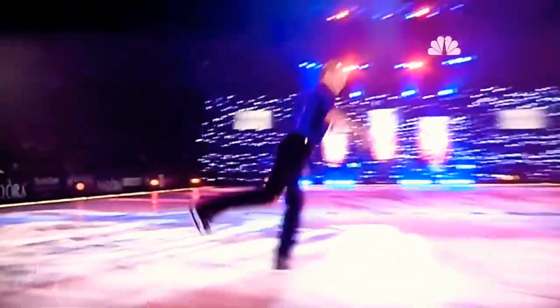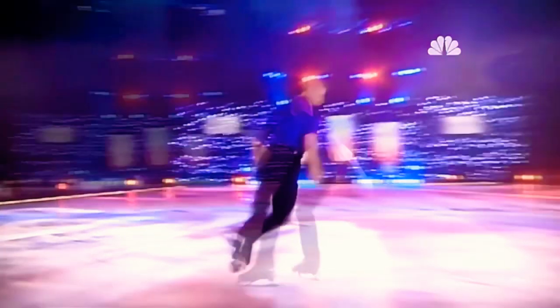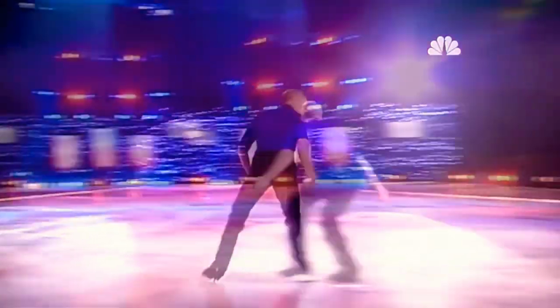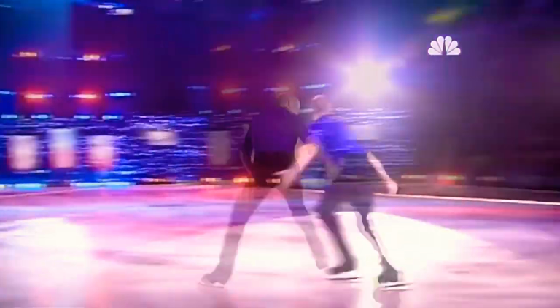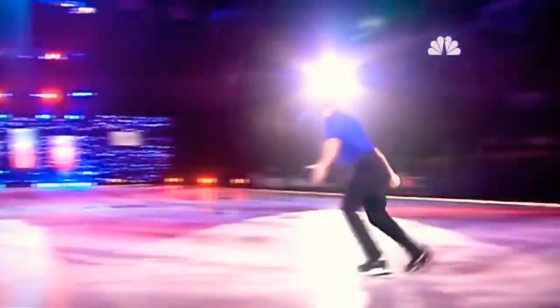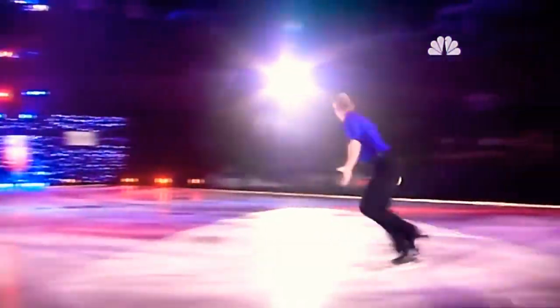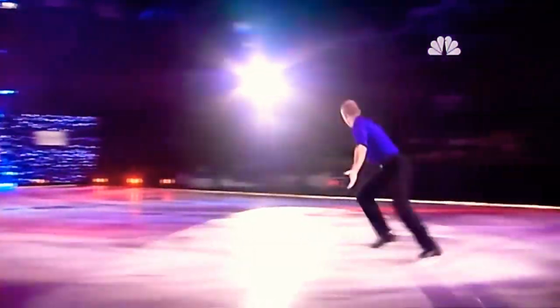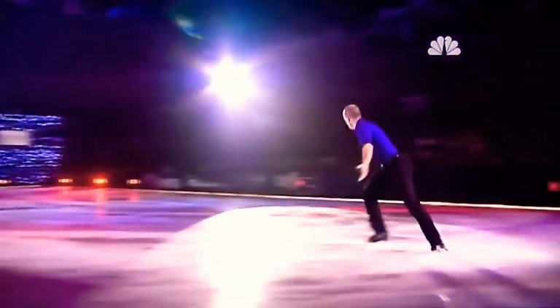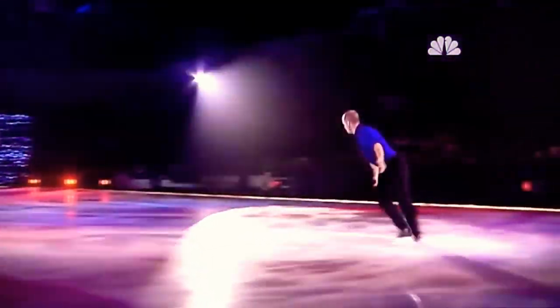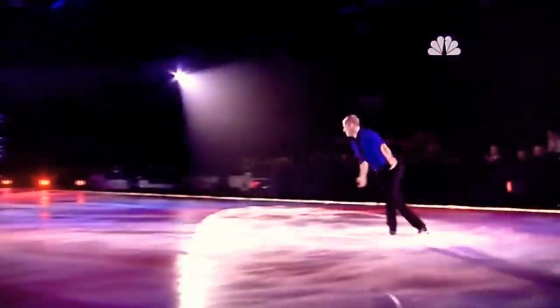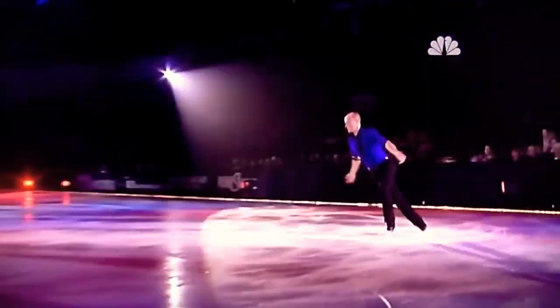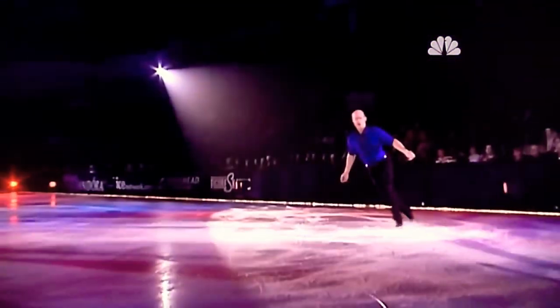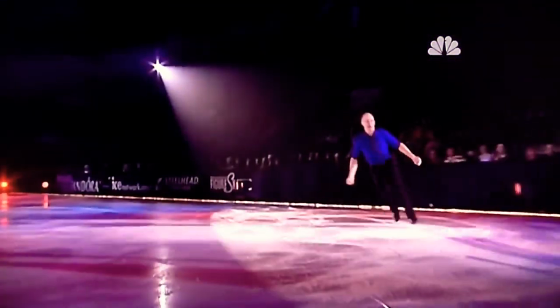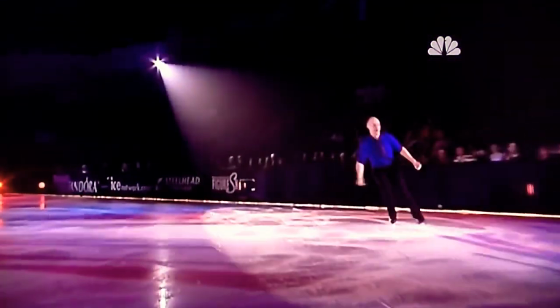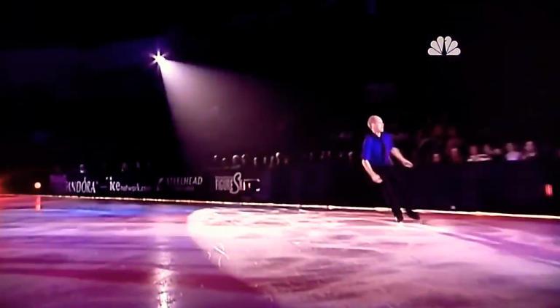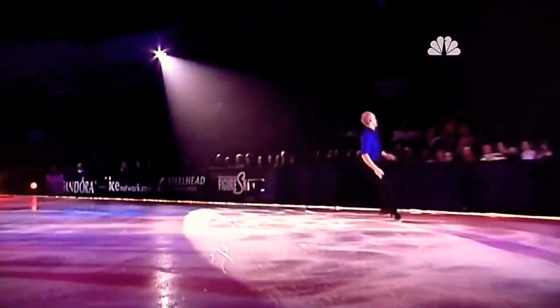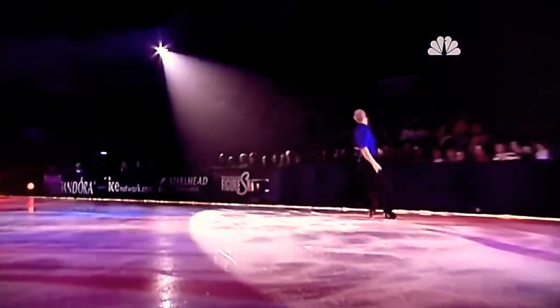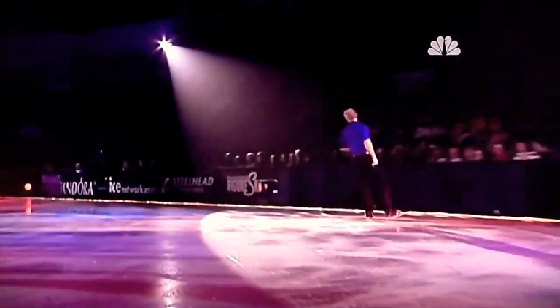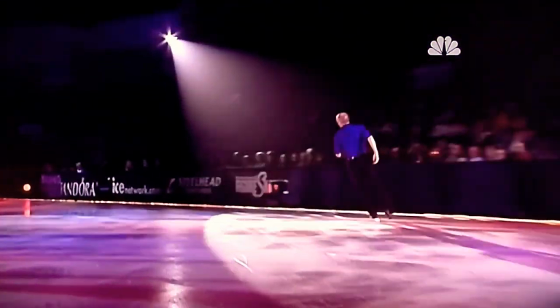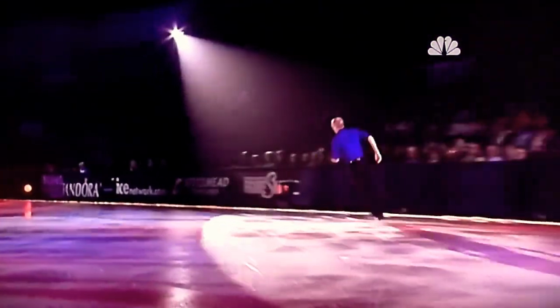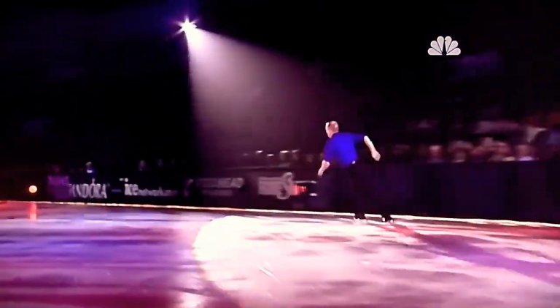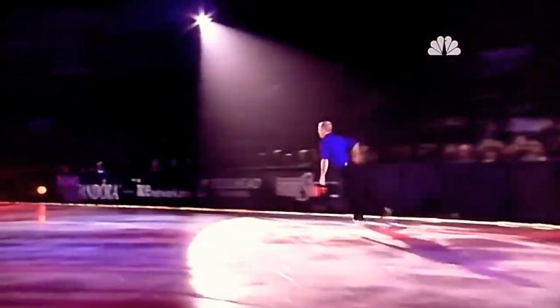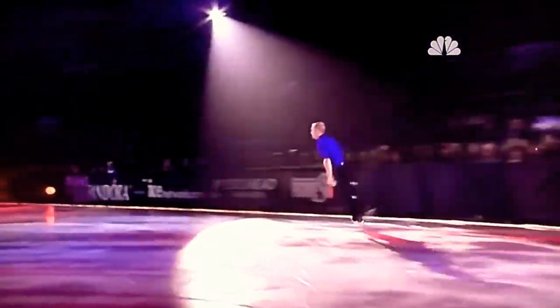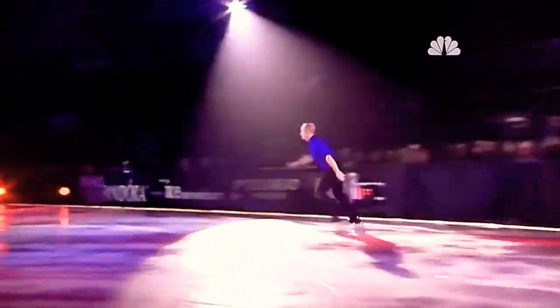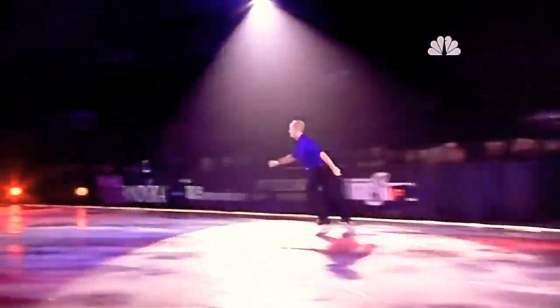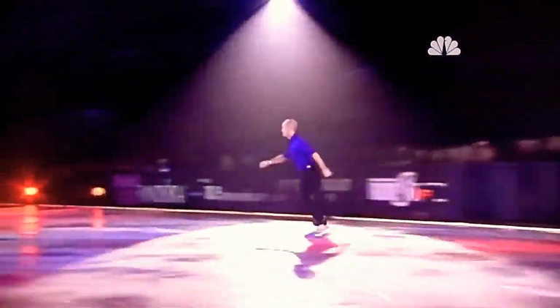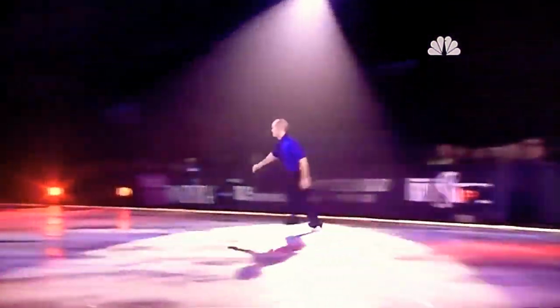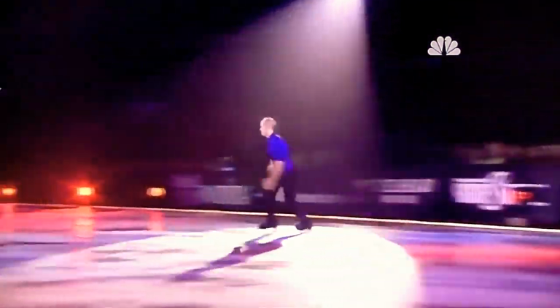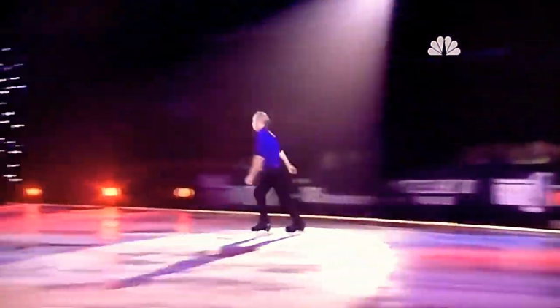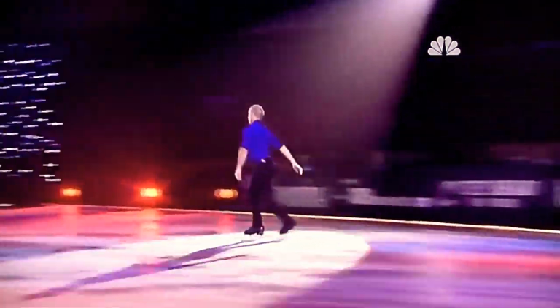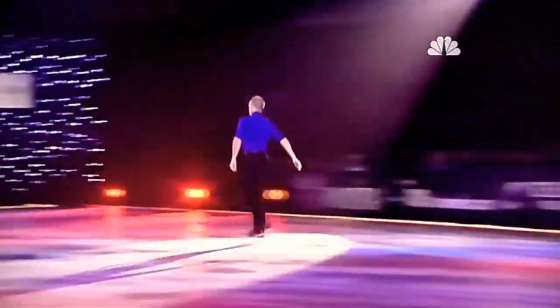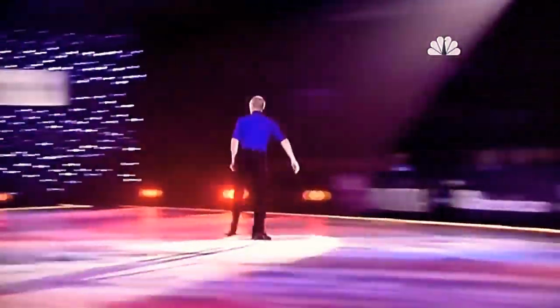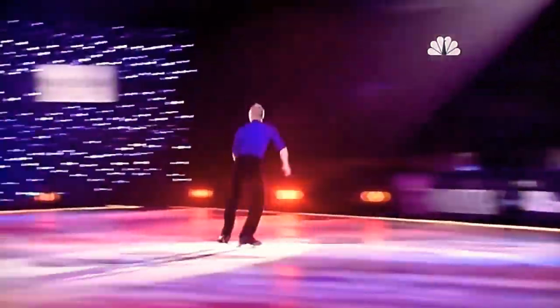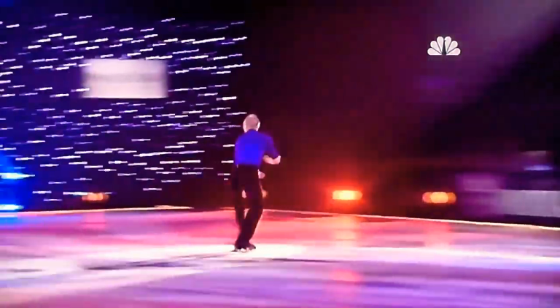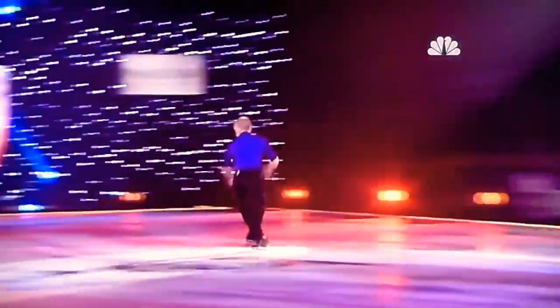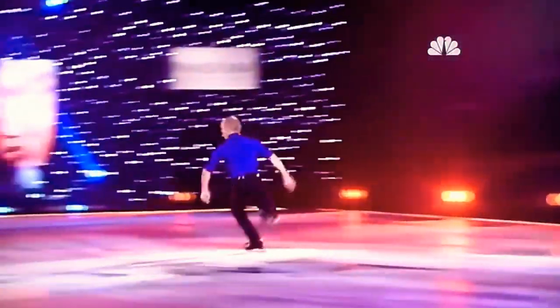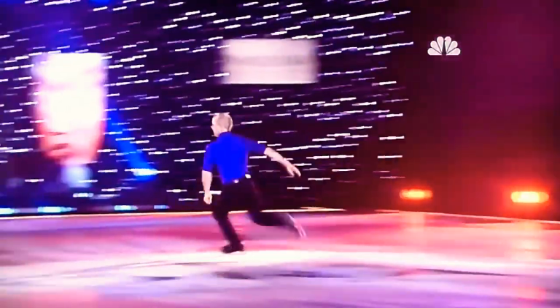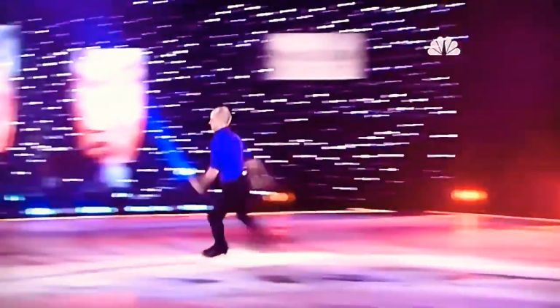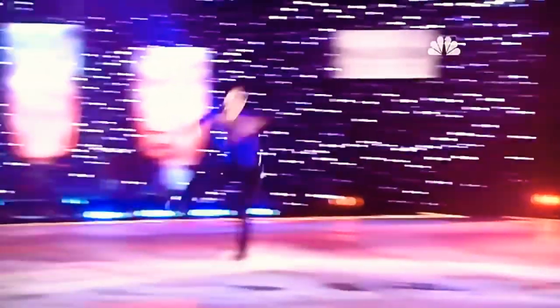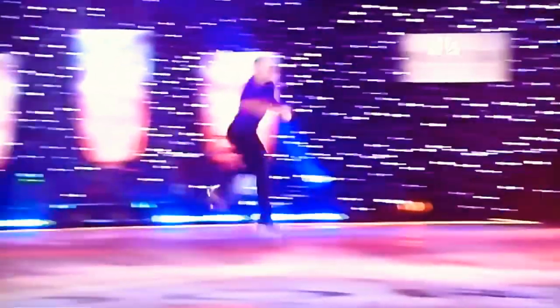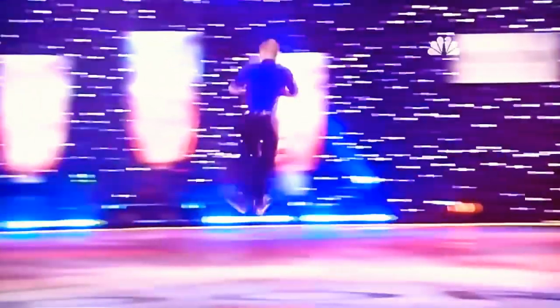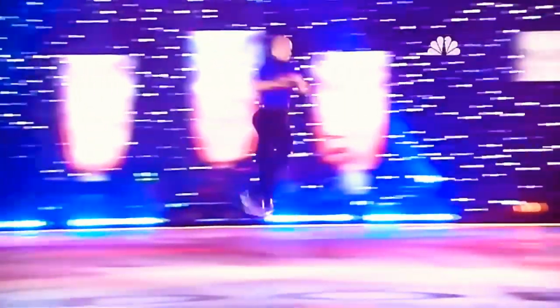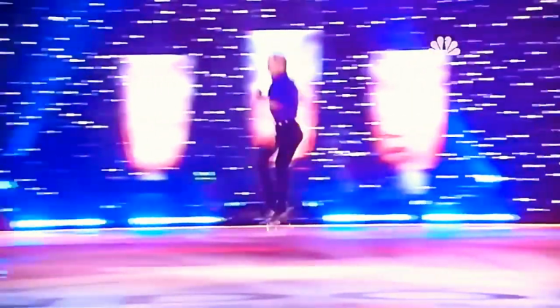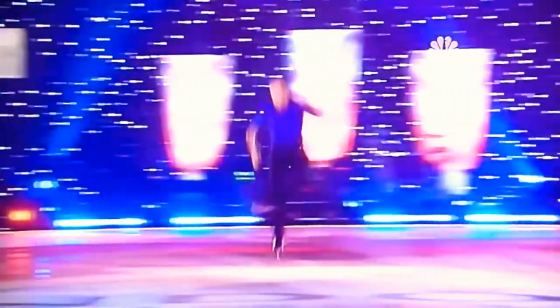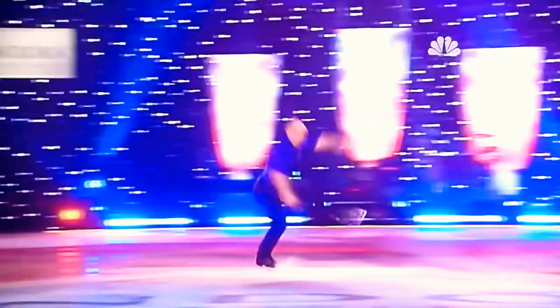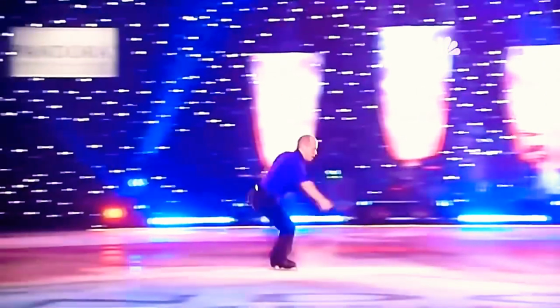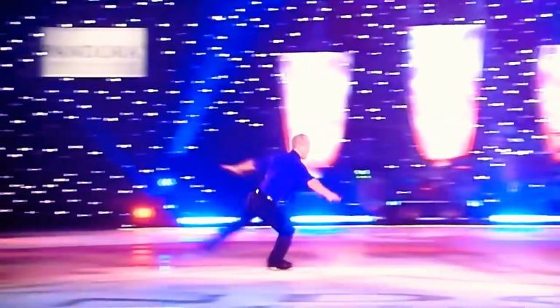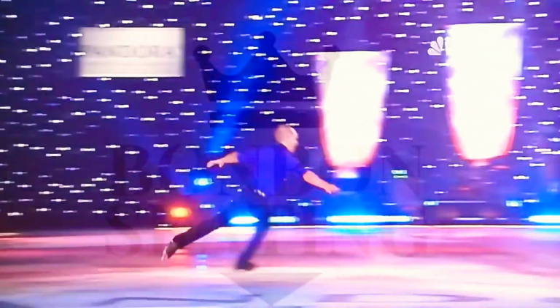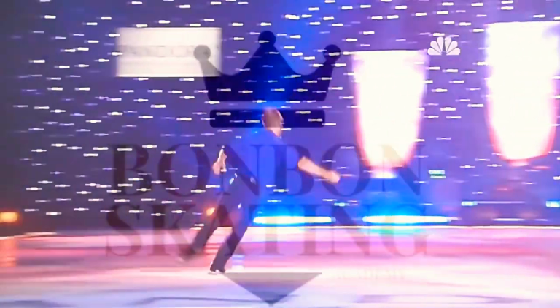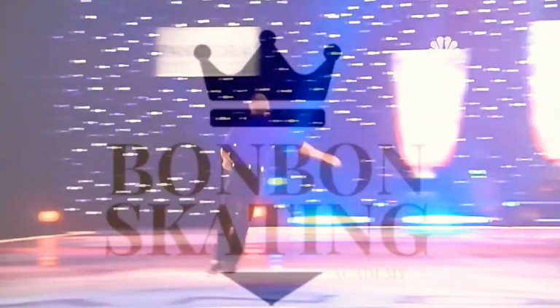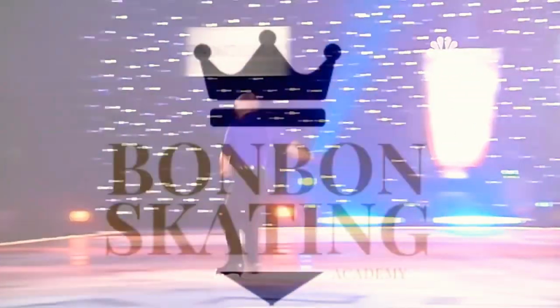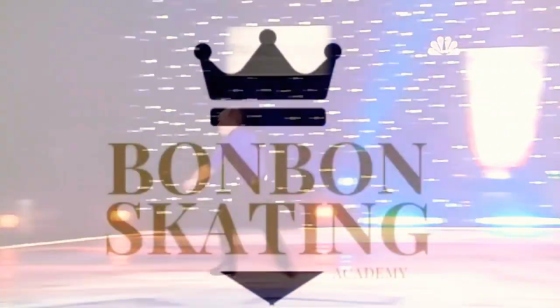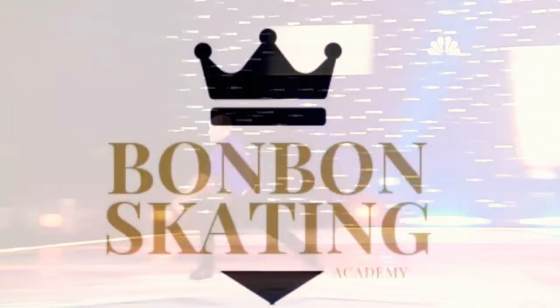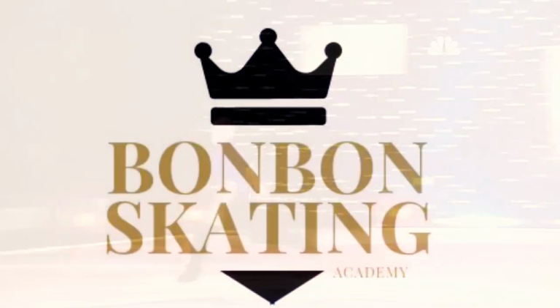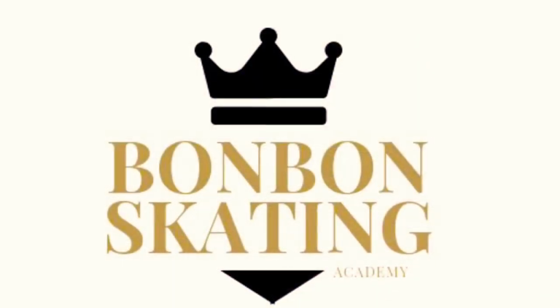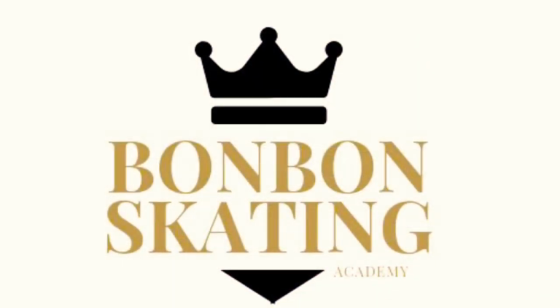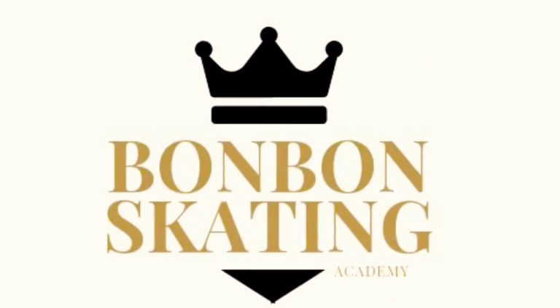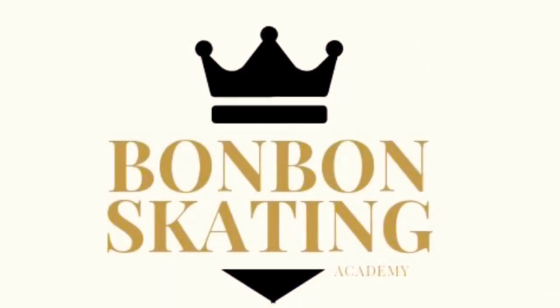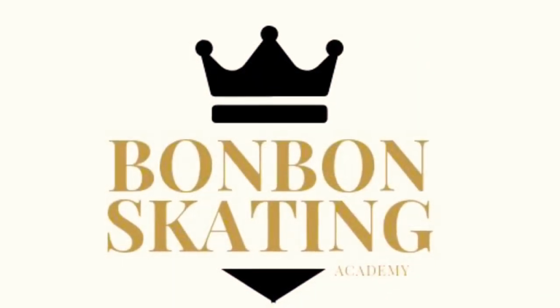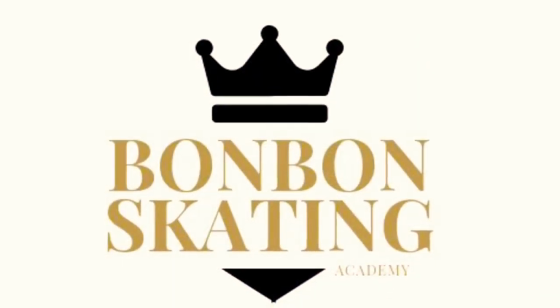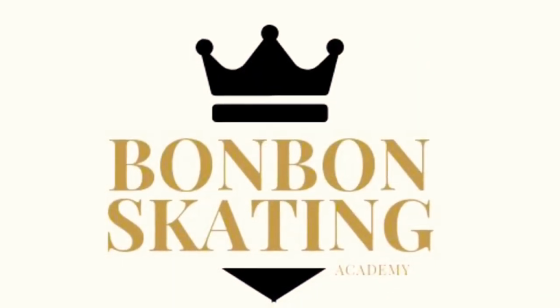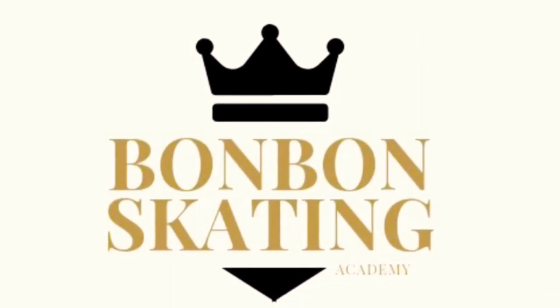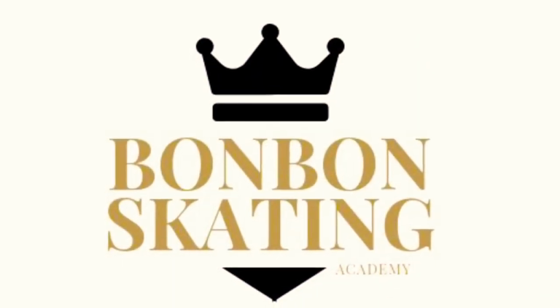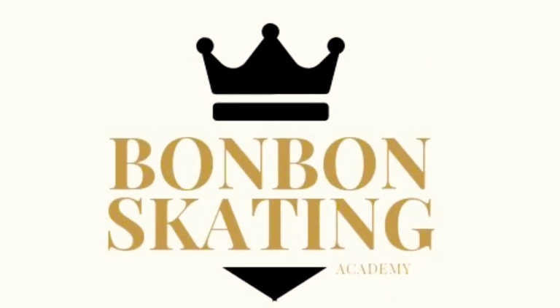Follow me on social networks: Facebook, Instagram, and the Bonbon Skating Online Academy YouTube channel.